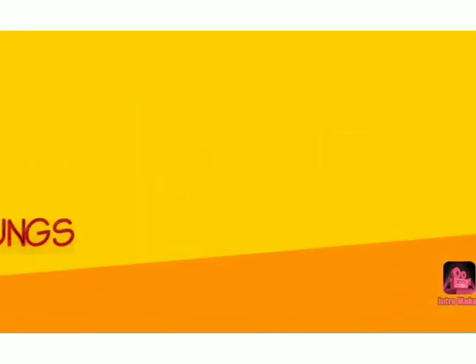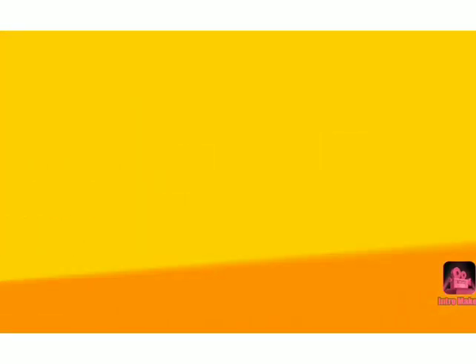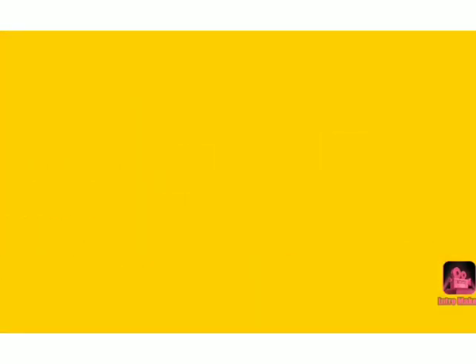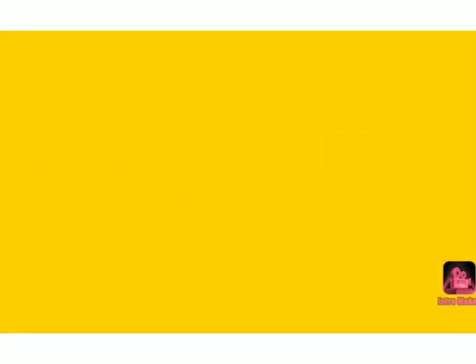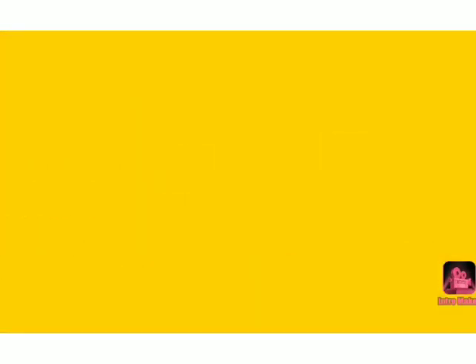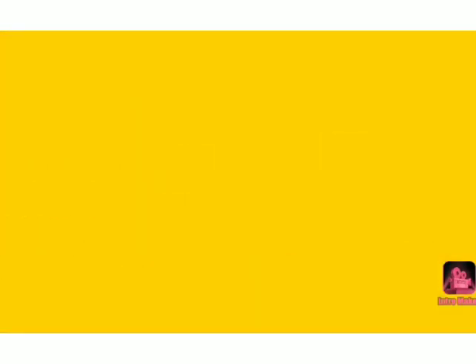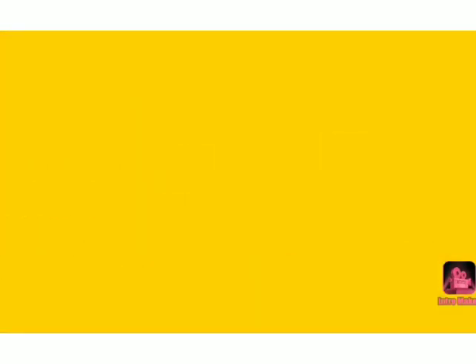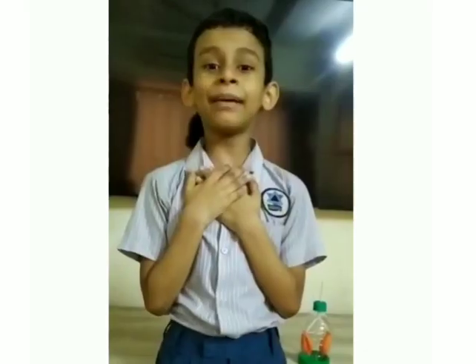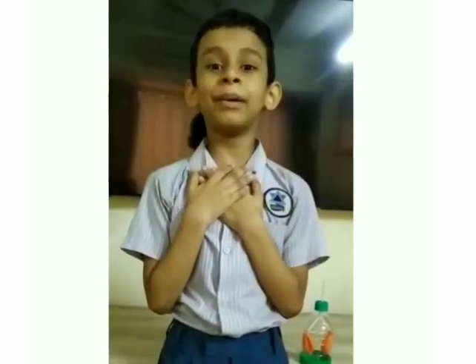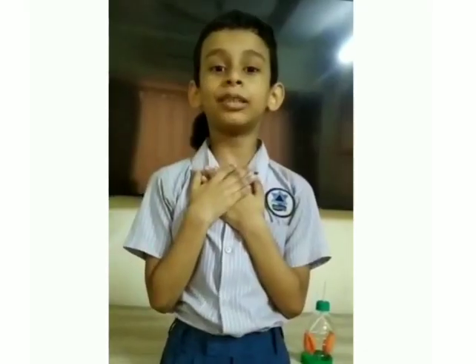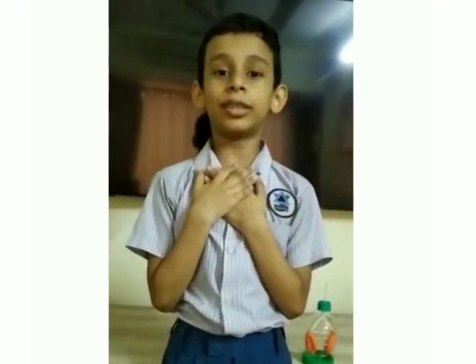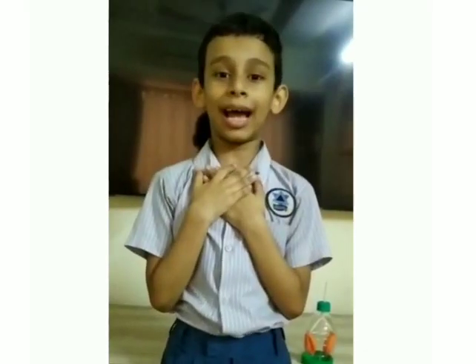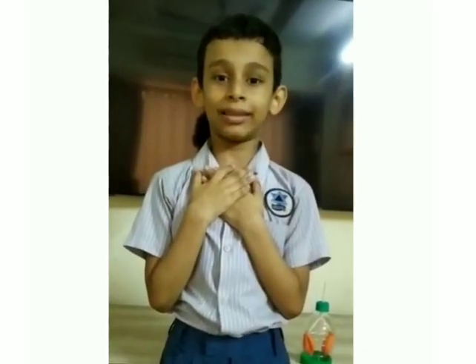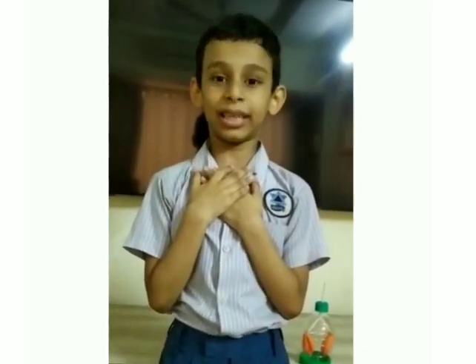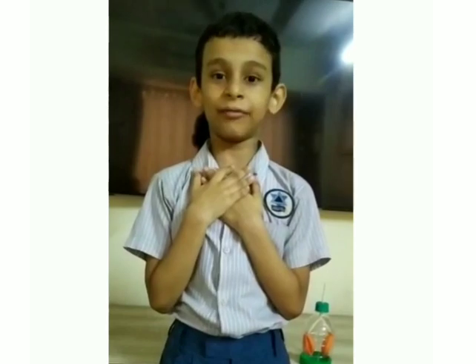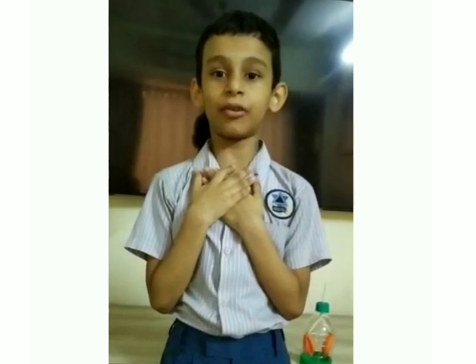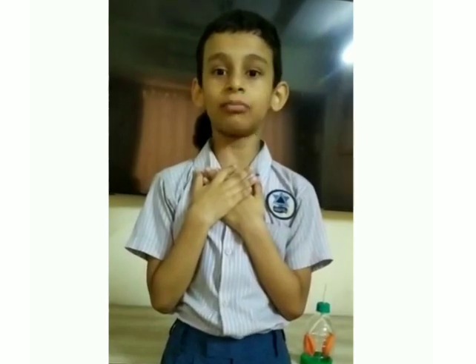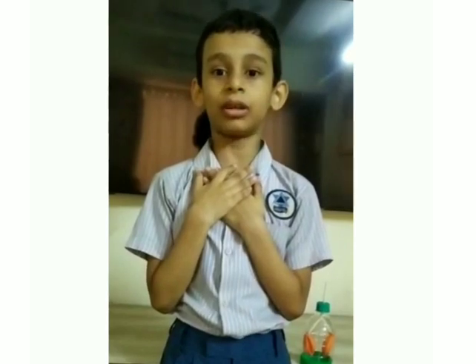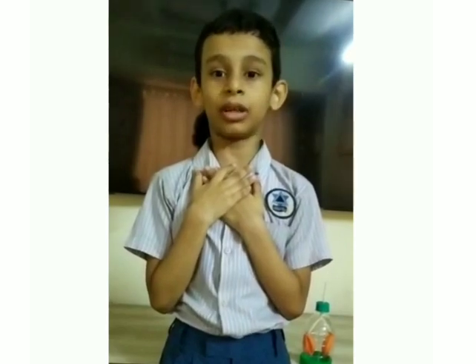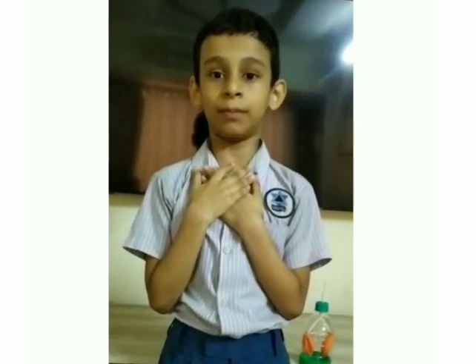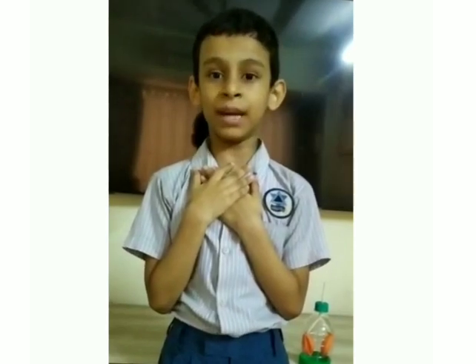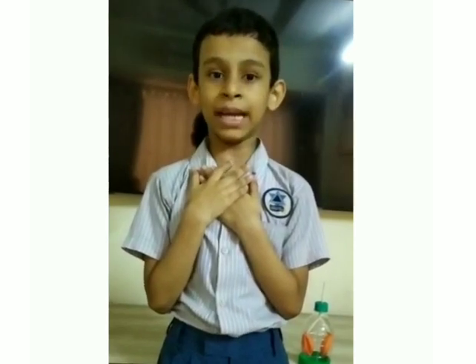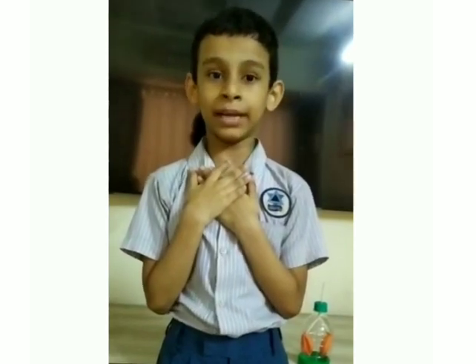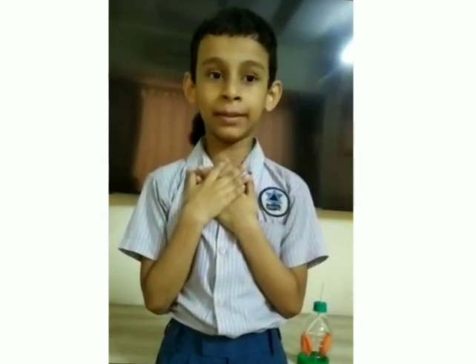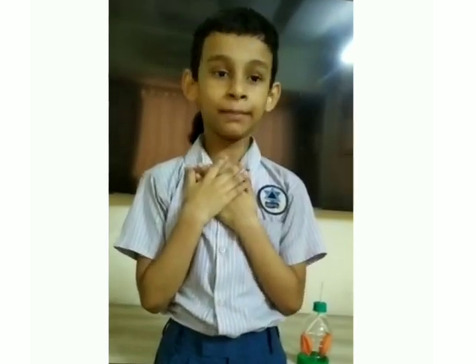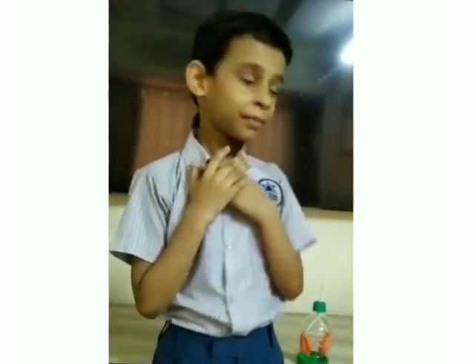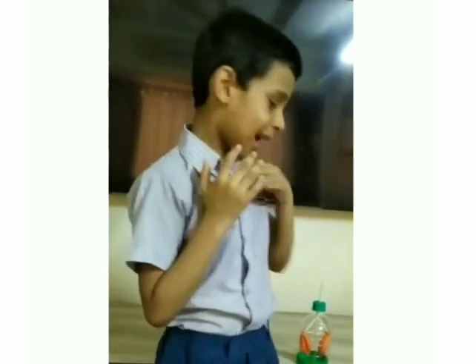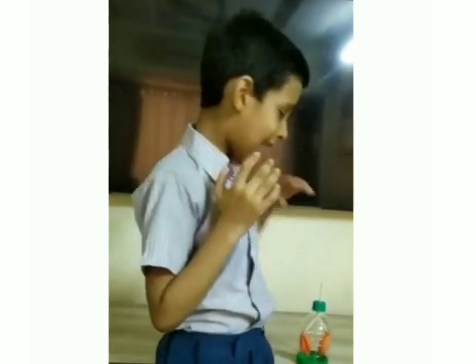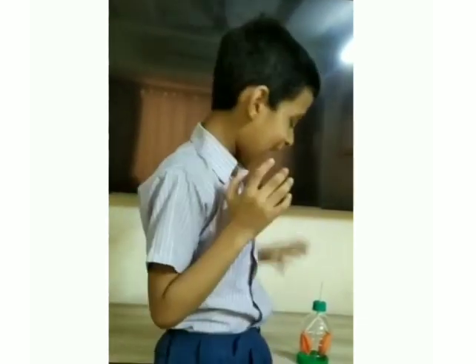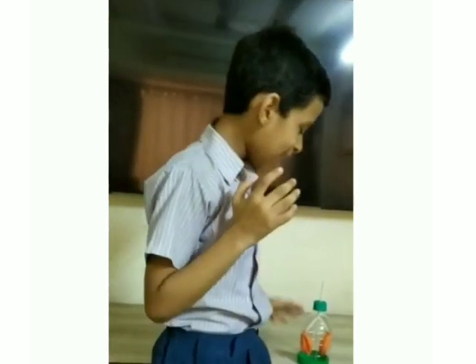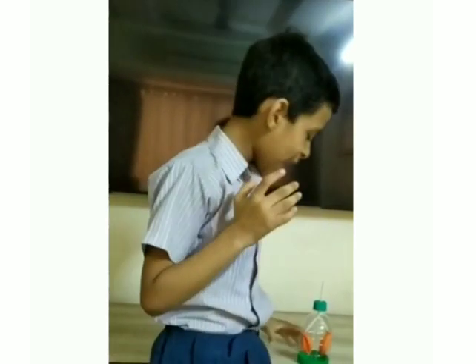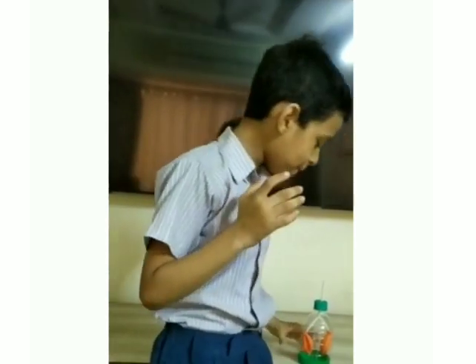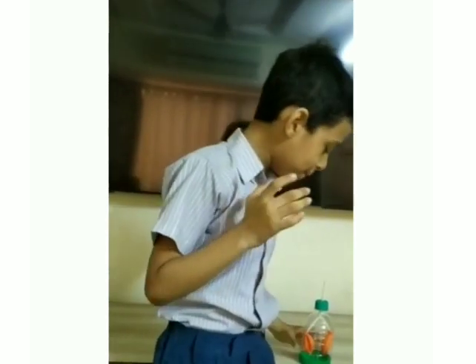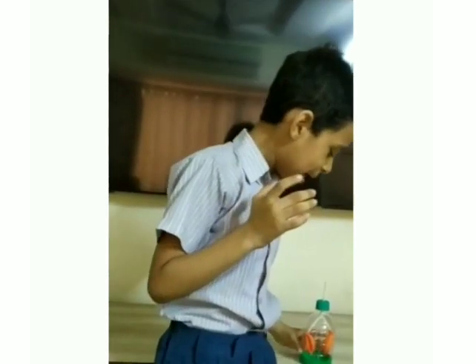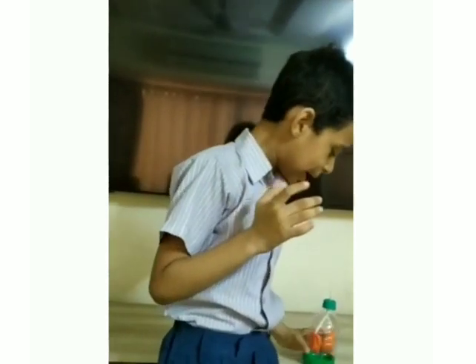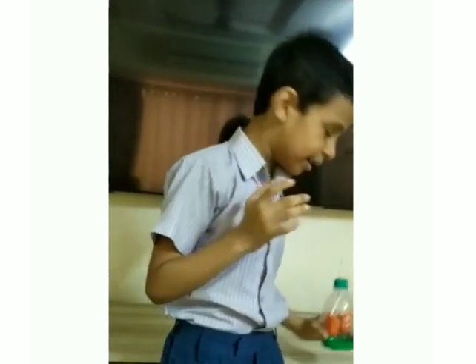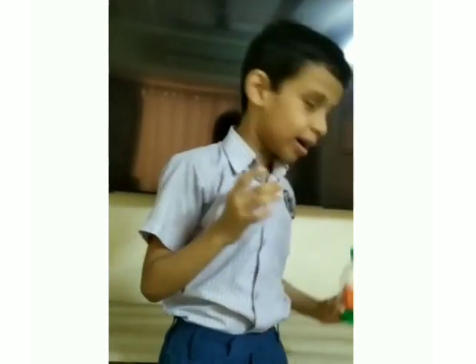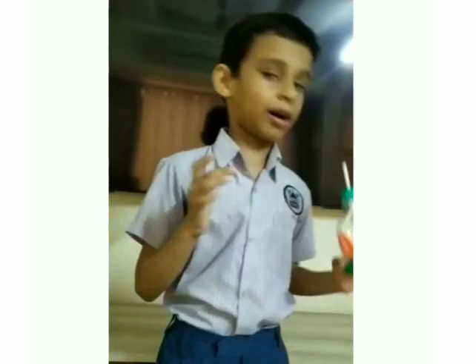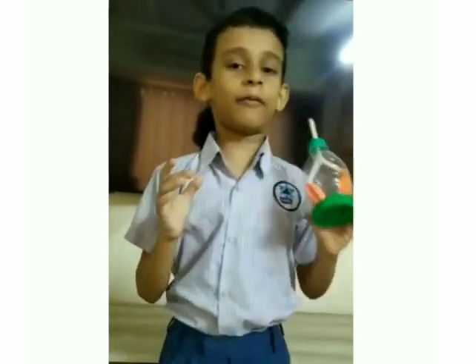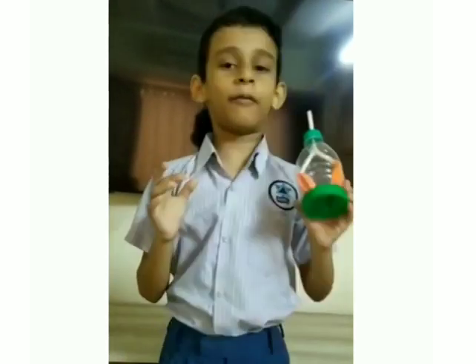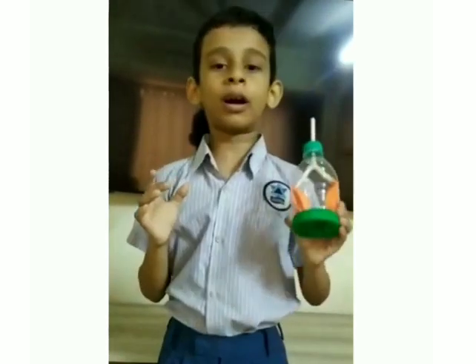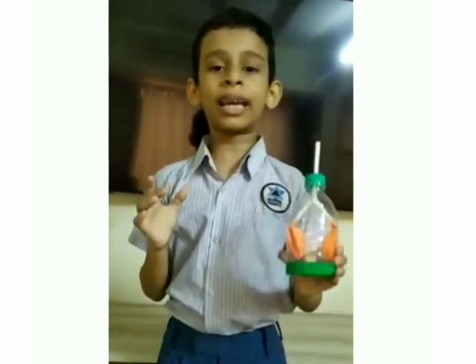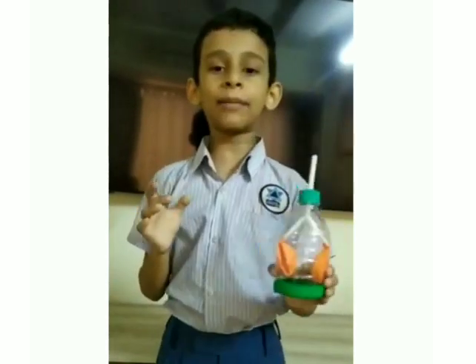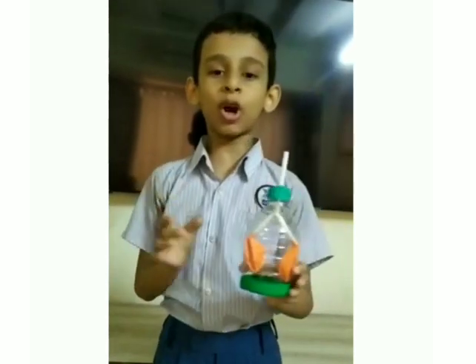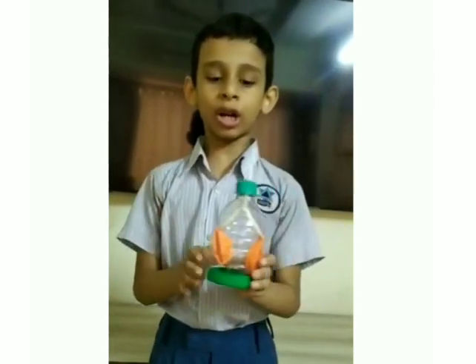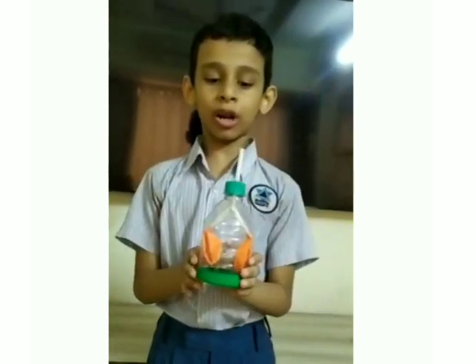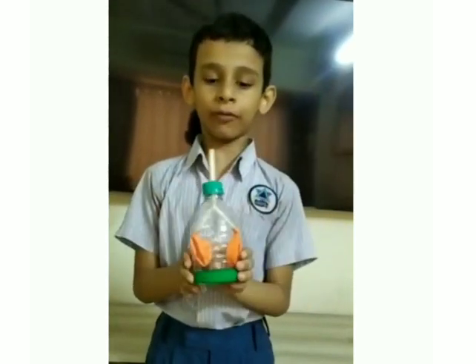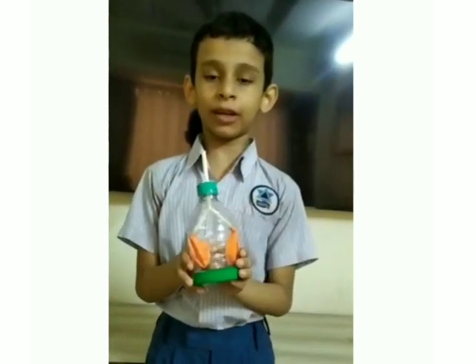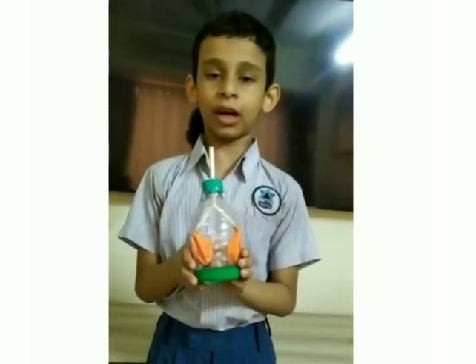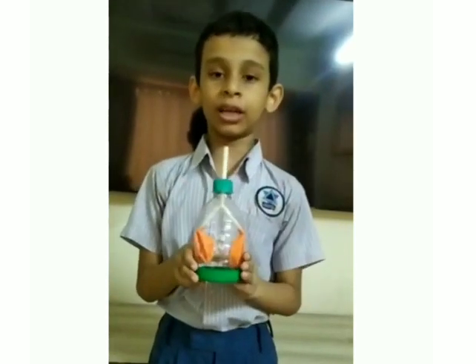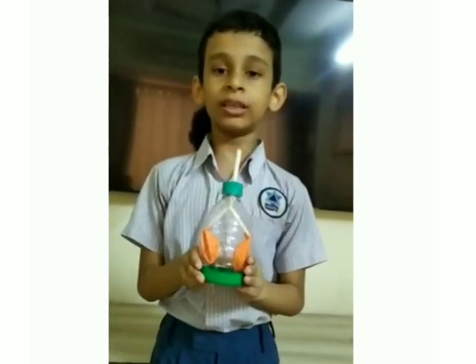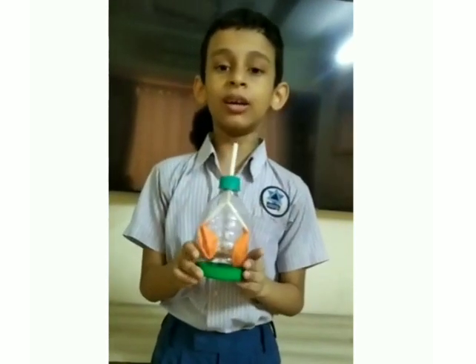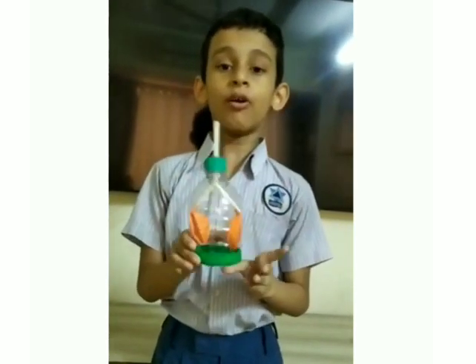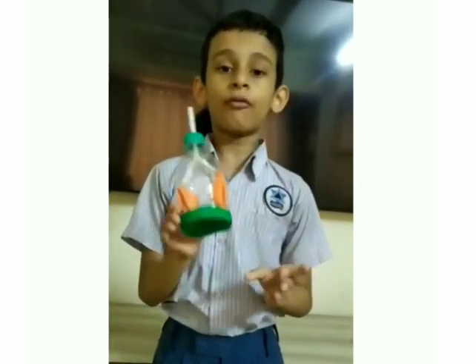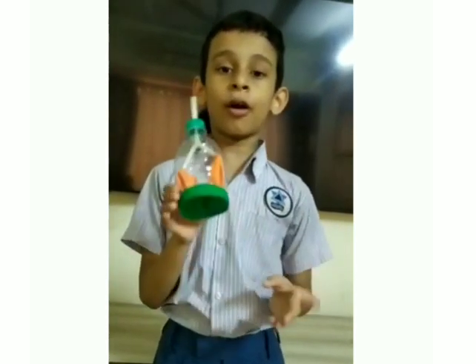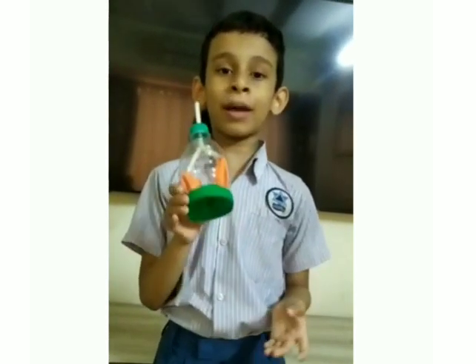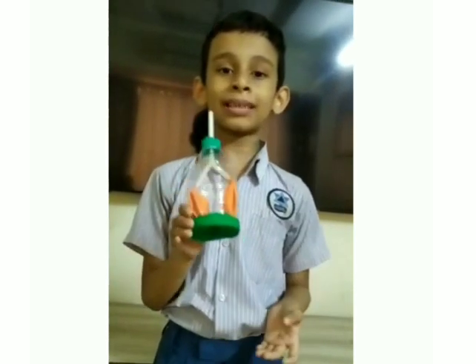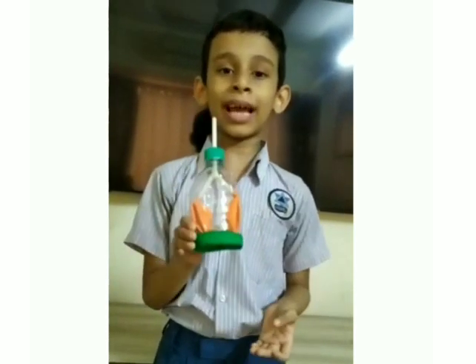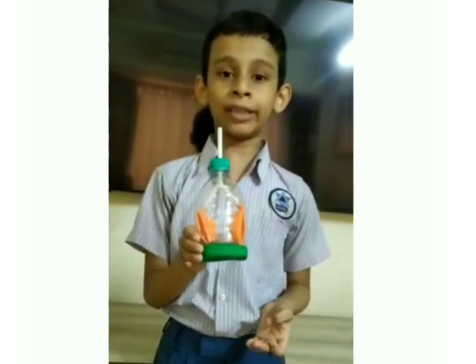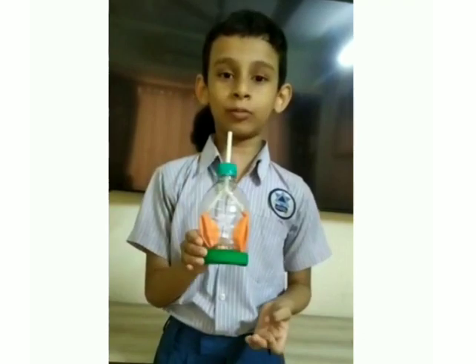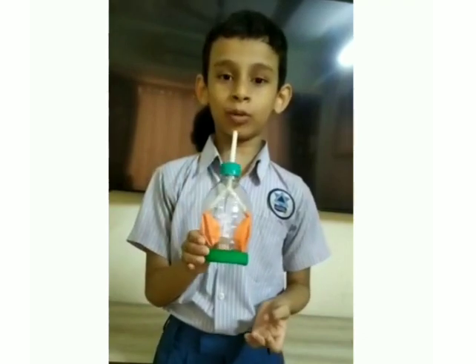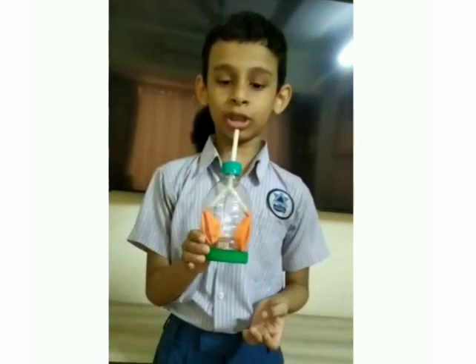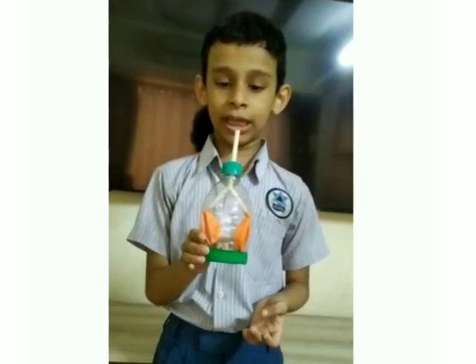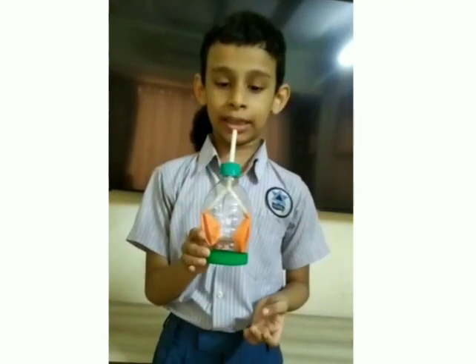My name is Sian Singh from 3rd B. I have made a working model of lungs for my science project.